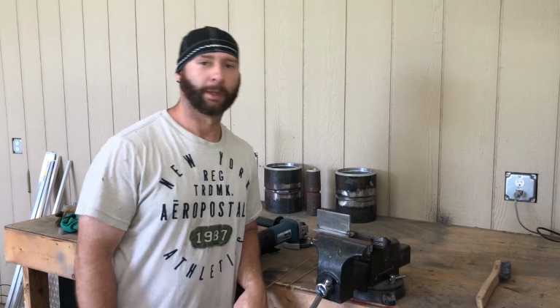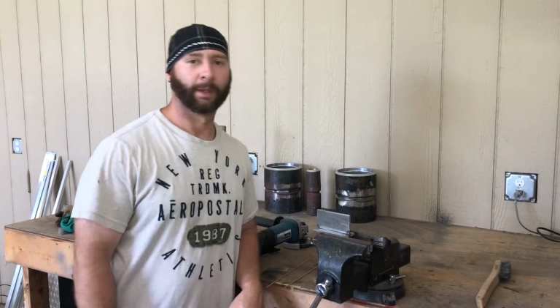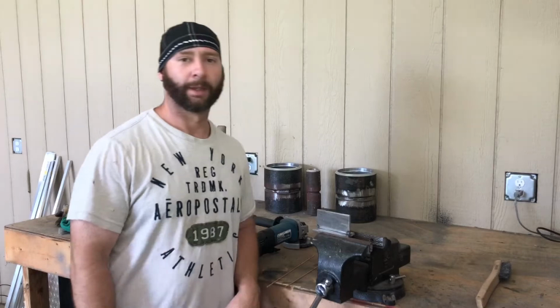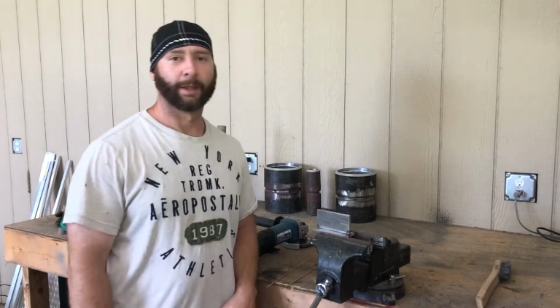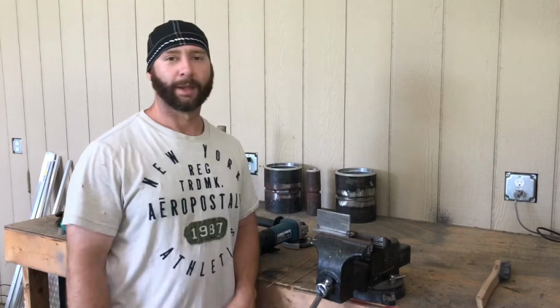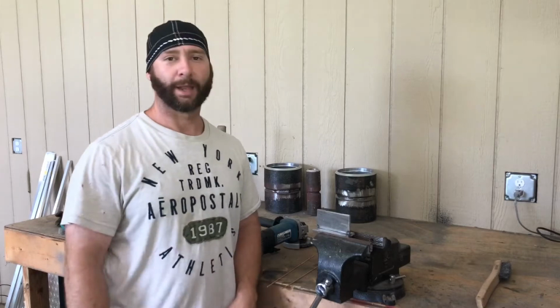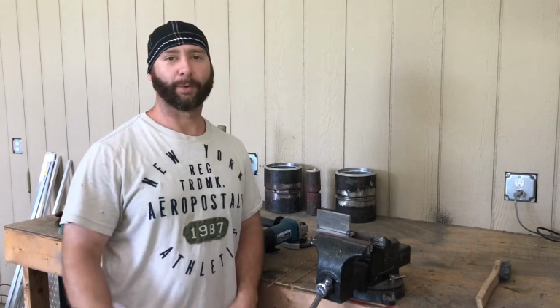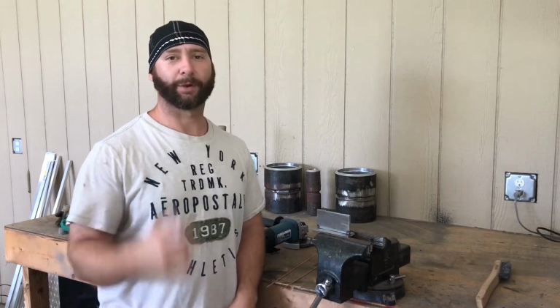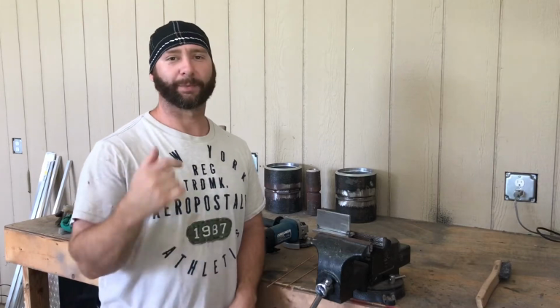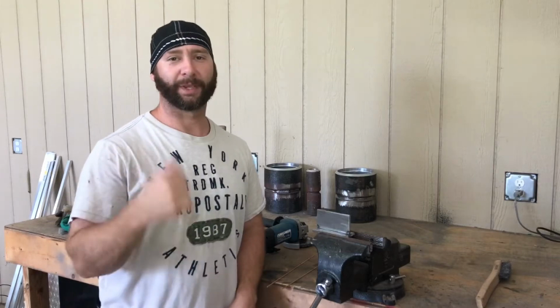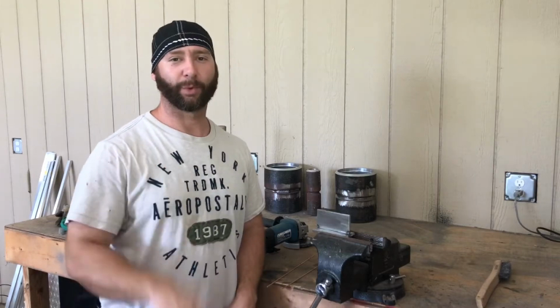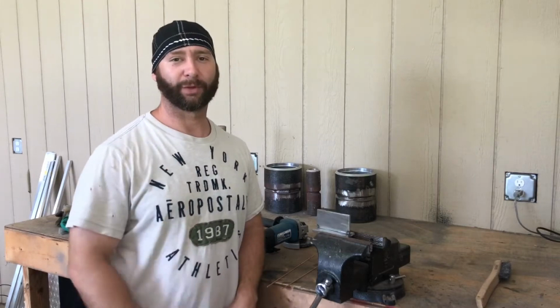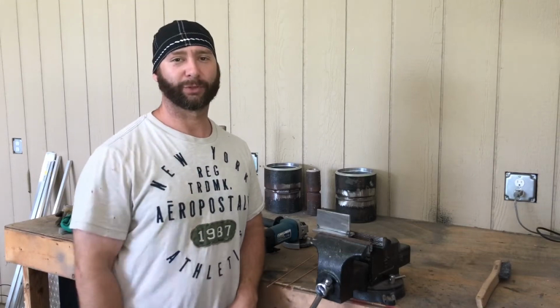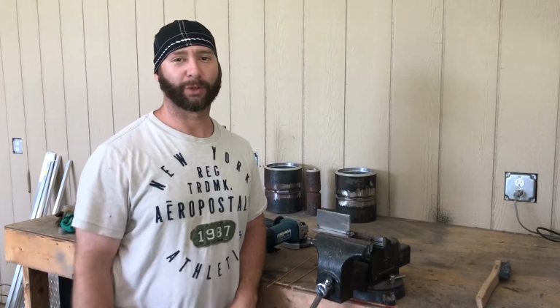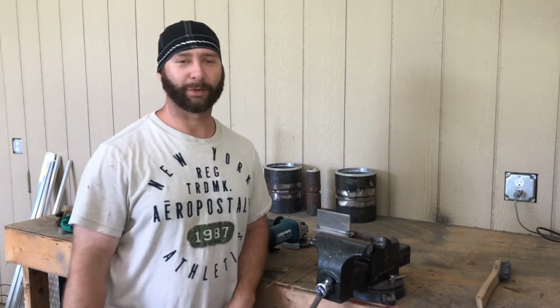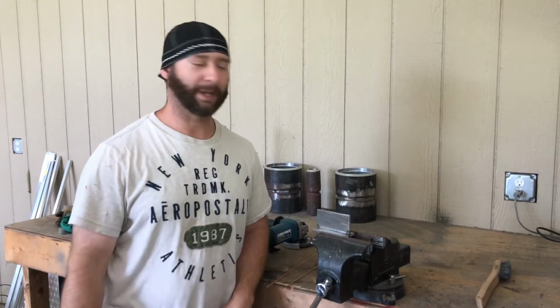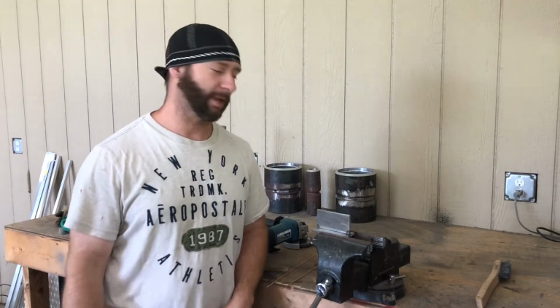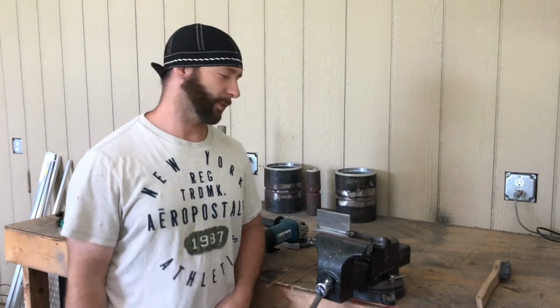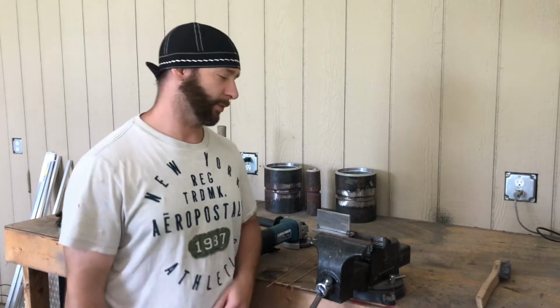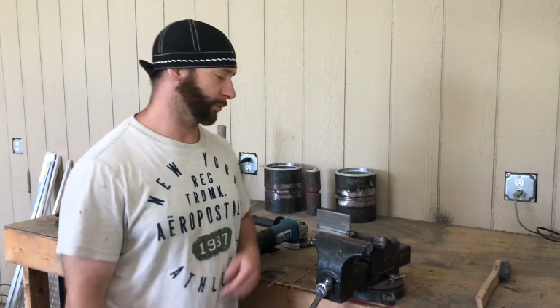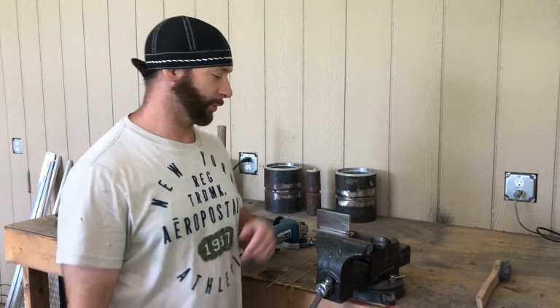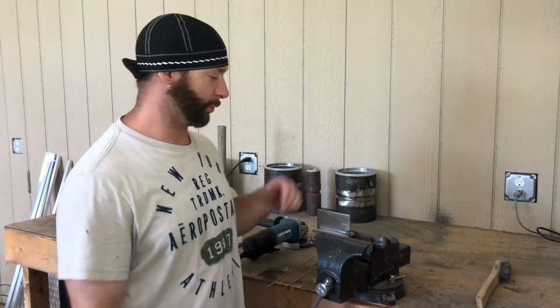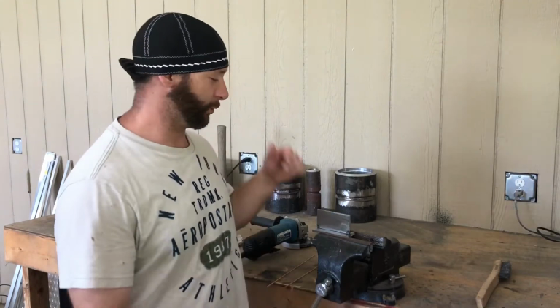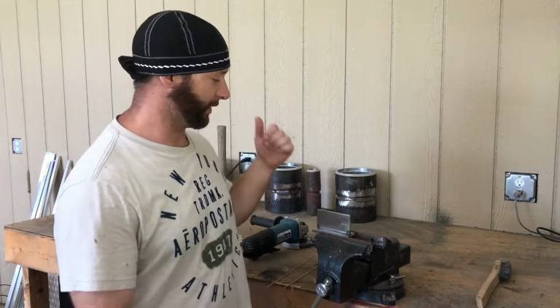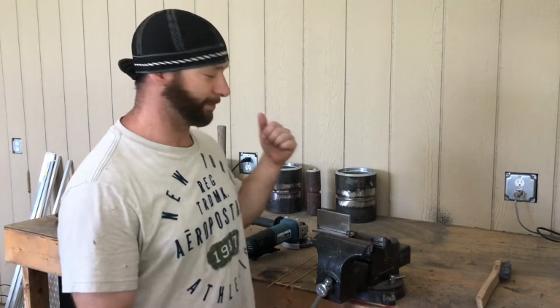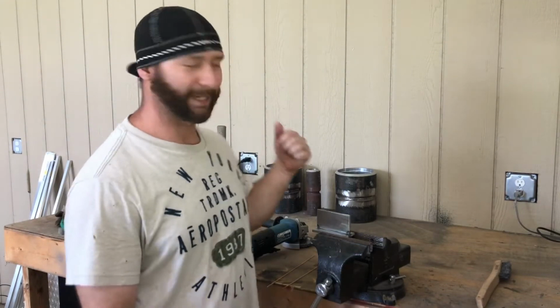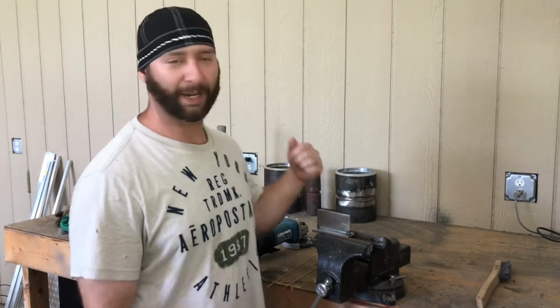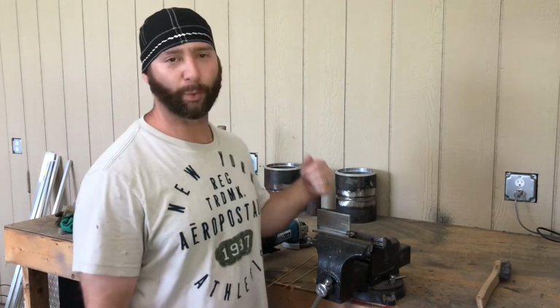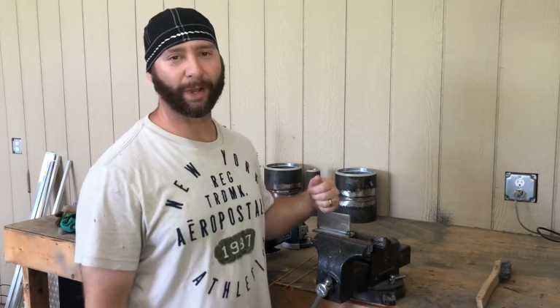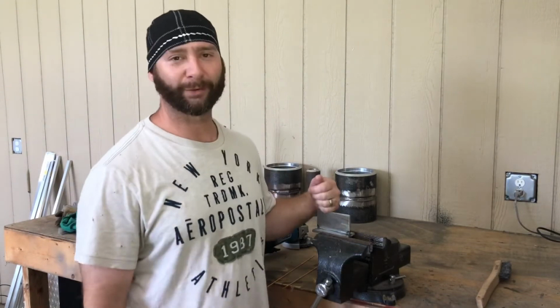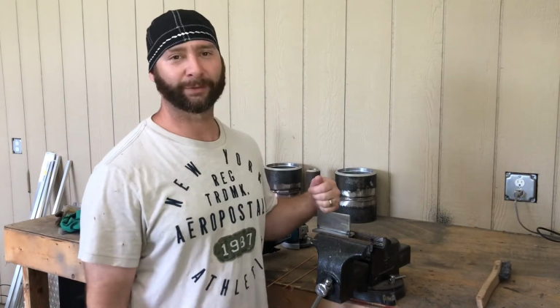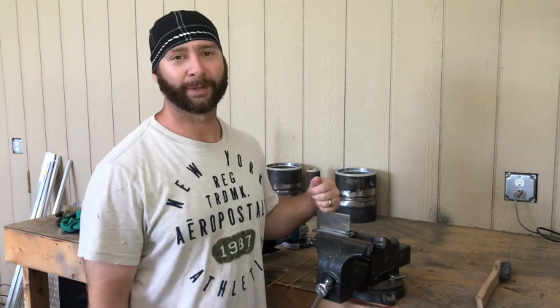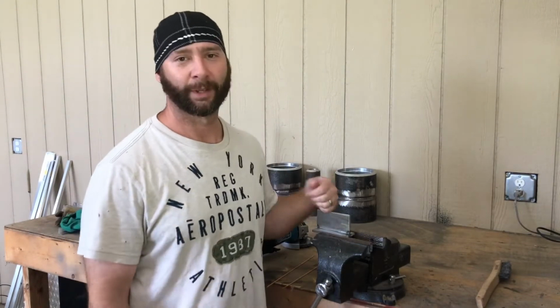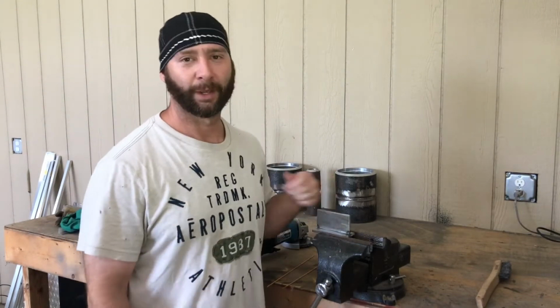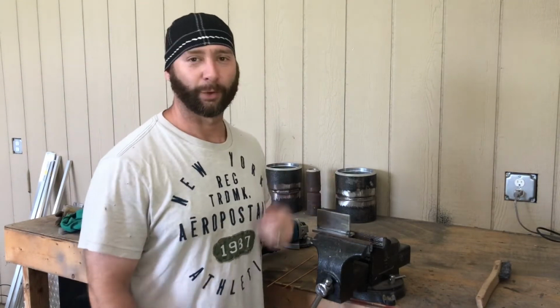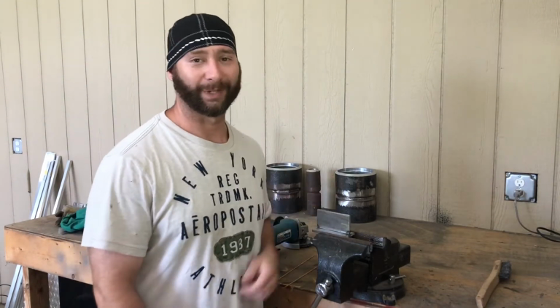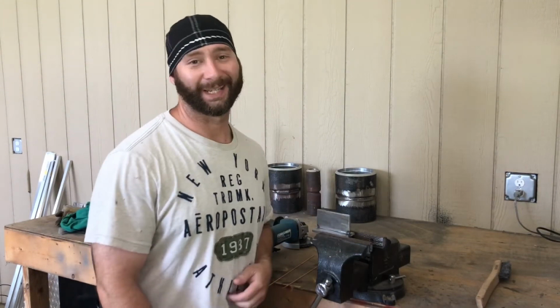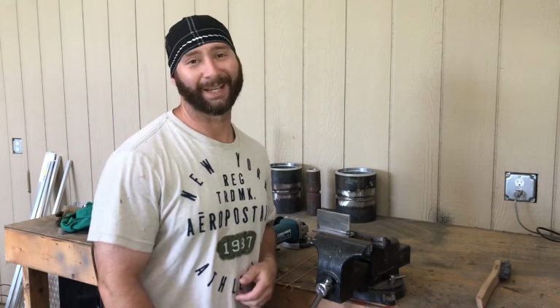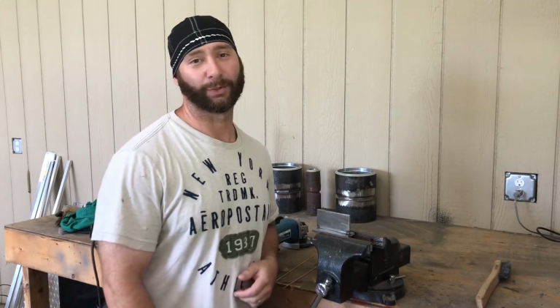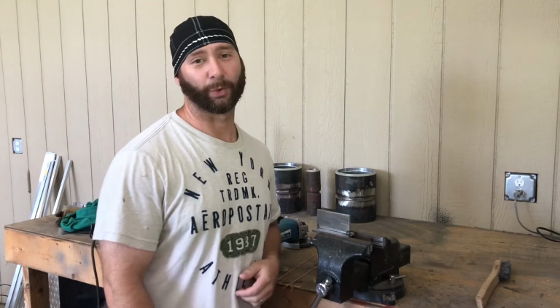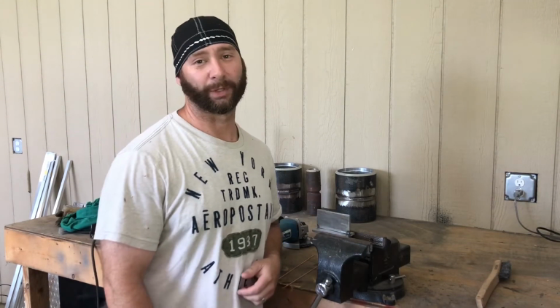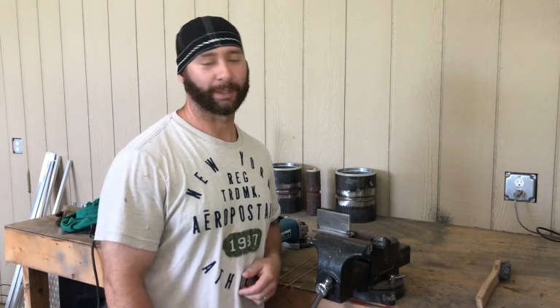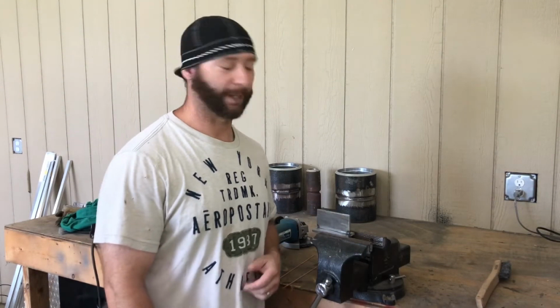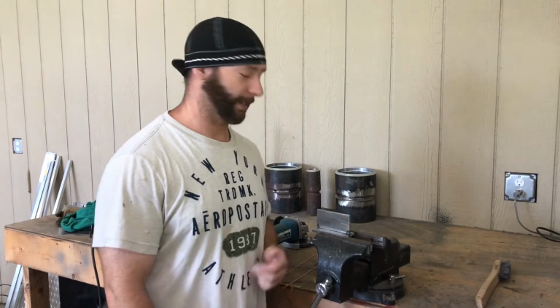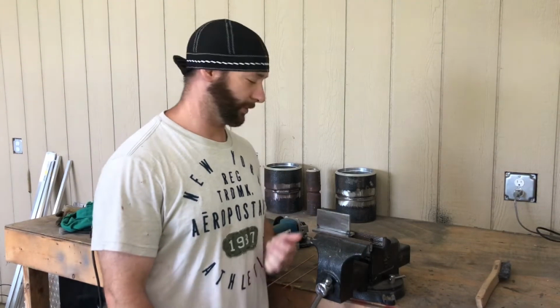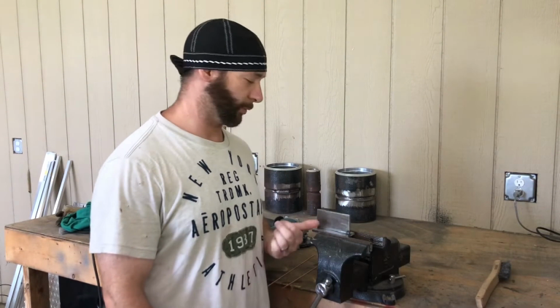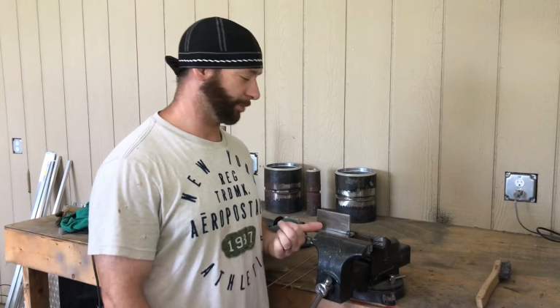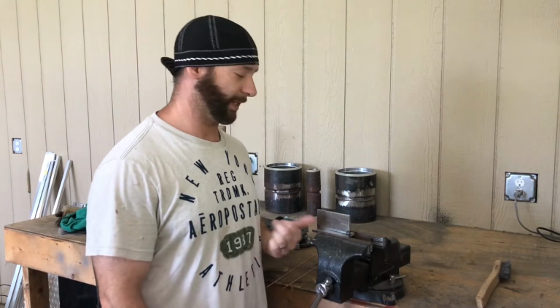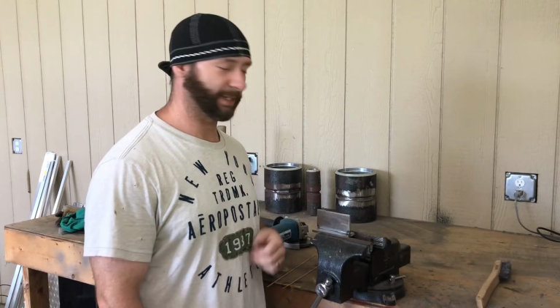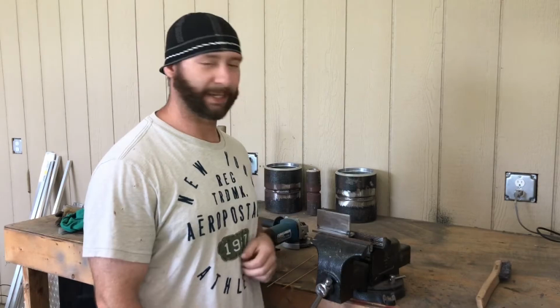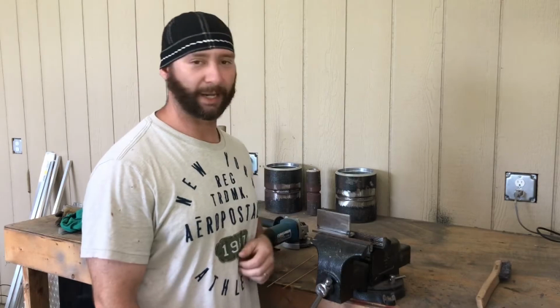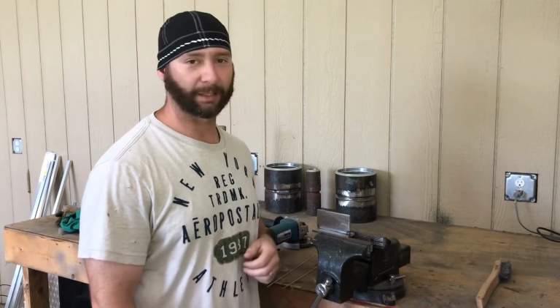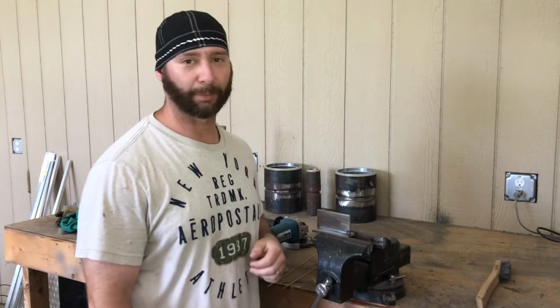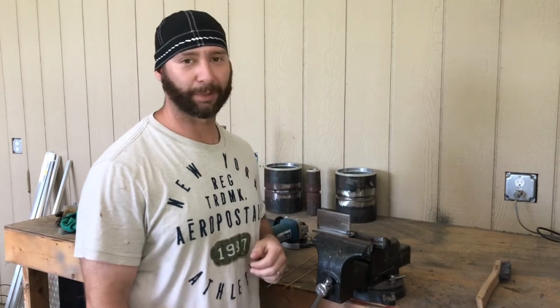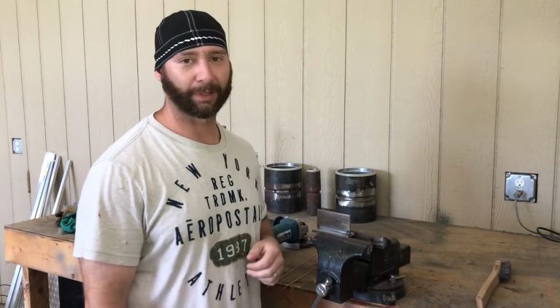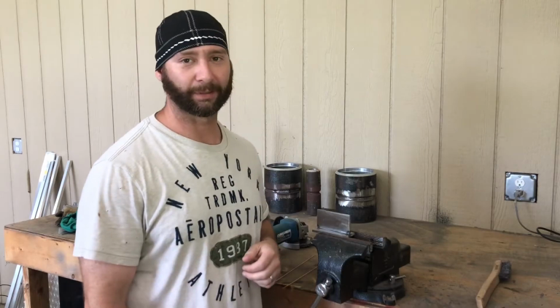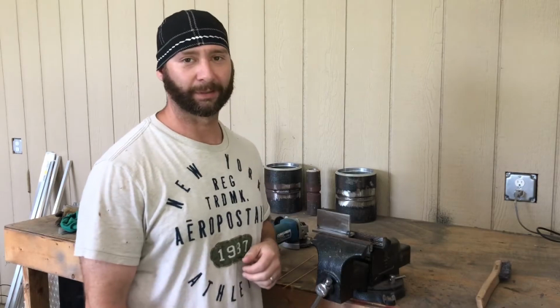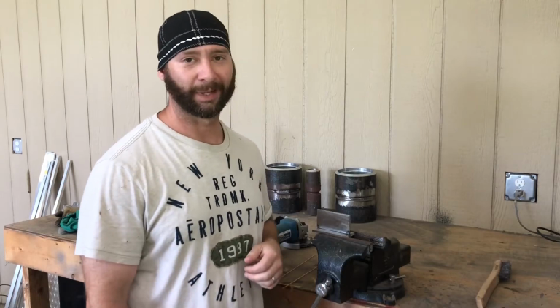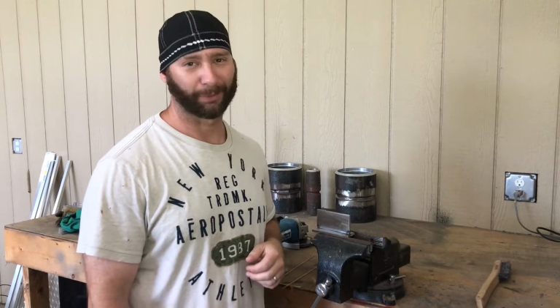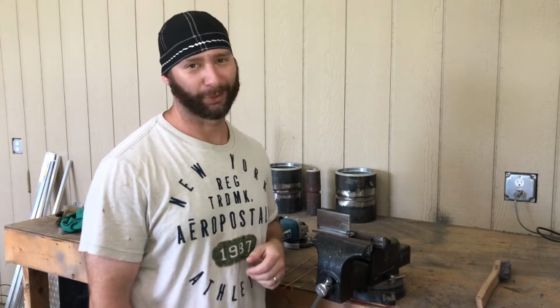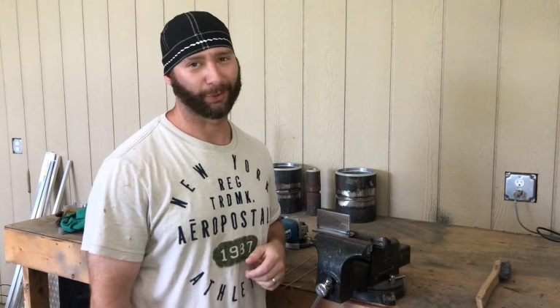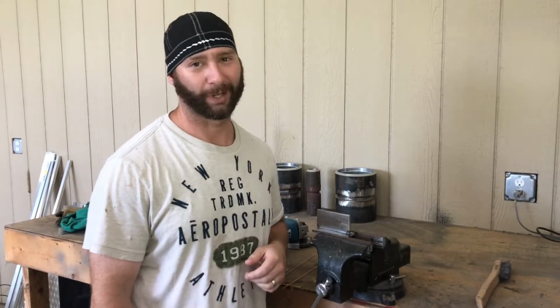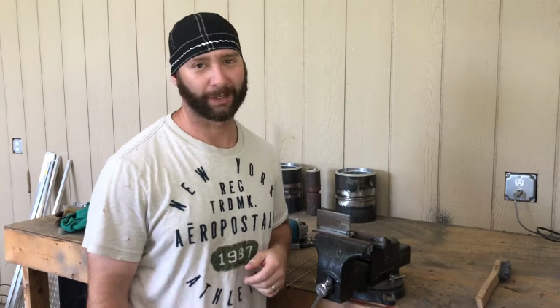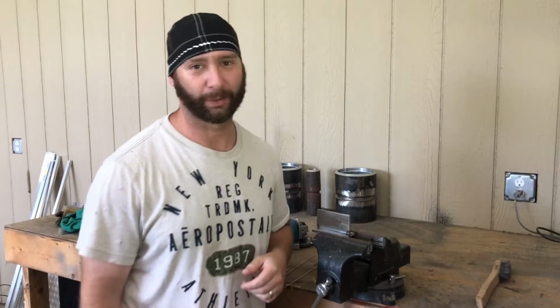Hey, welcome to Get Weld Soon. Today we're gonna do some TIG welding on a T-joint. I got two plates tacked up here to show you how to do it.